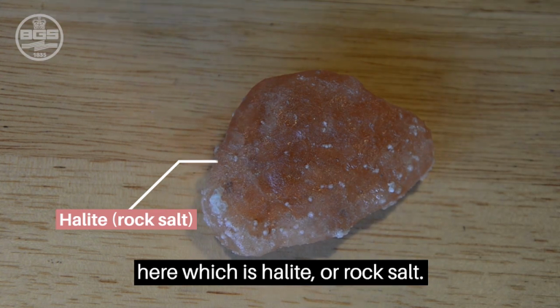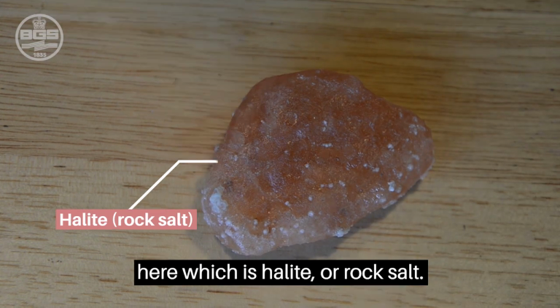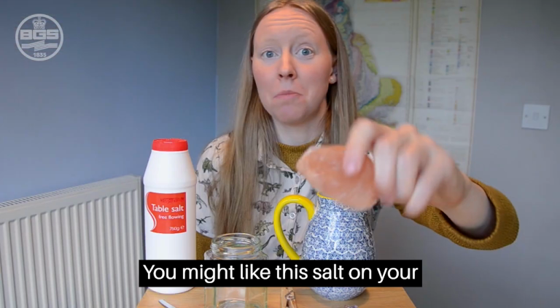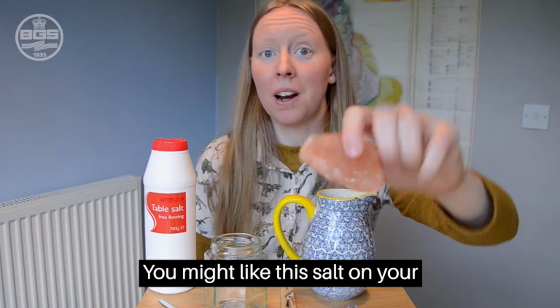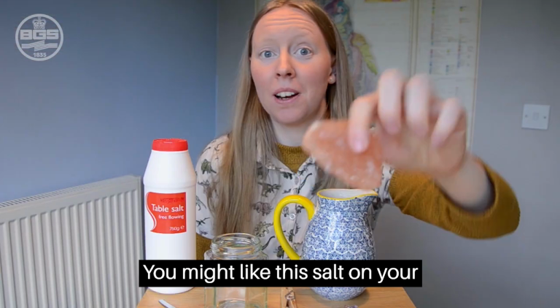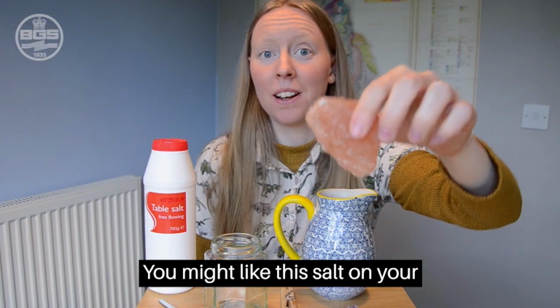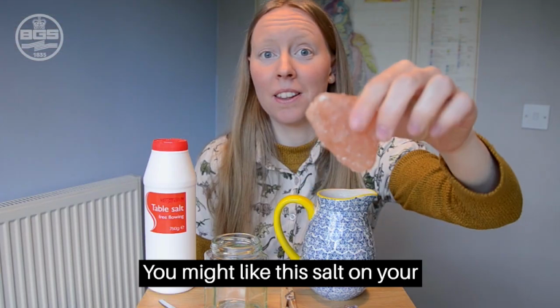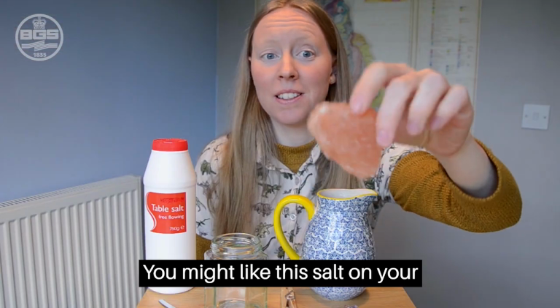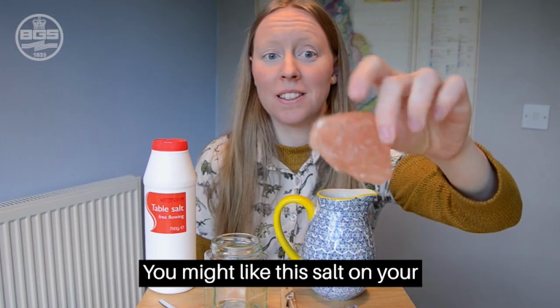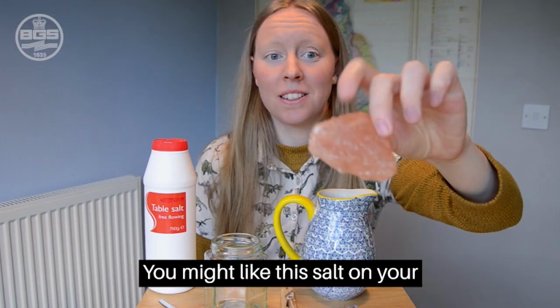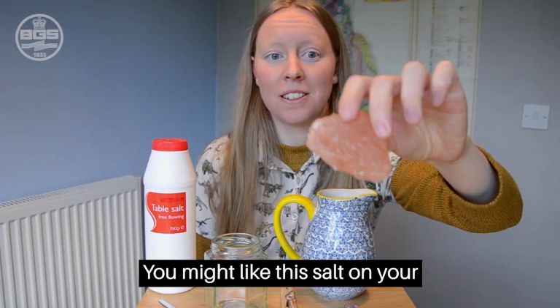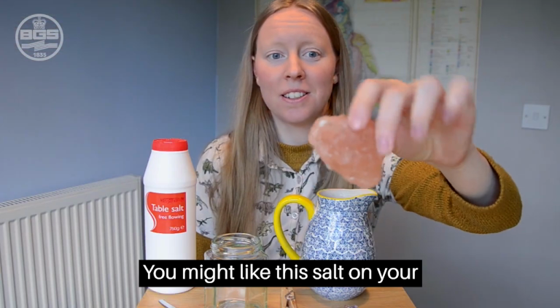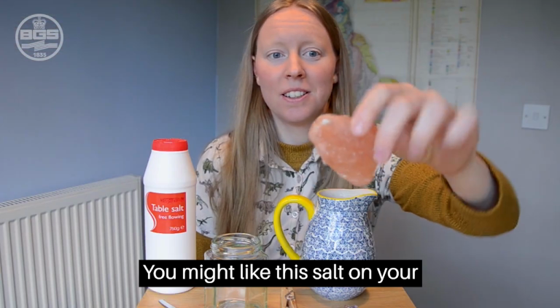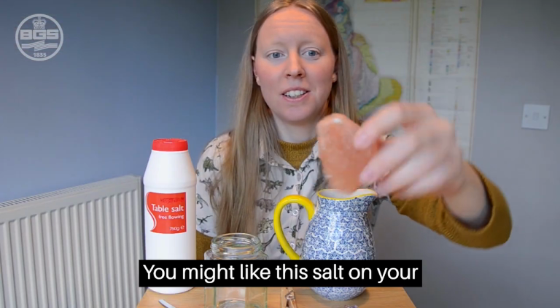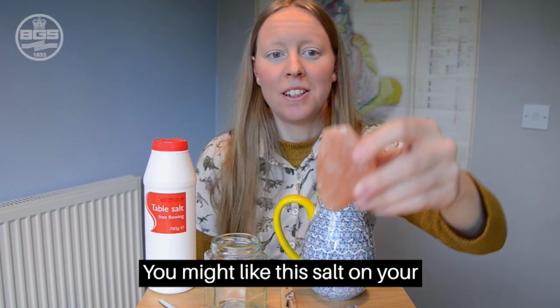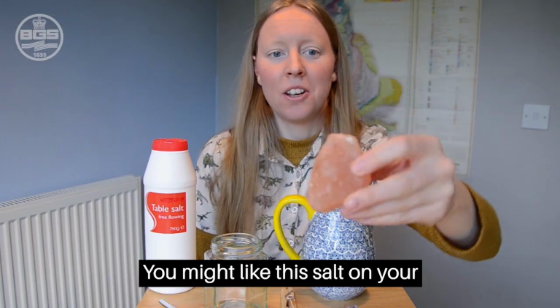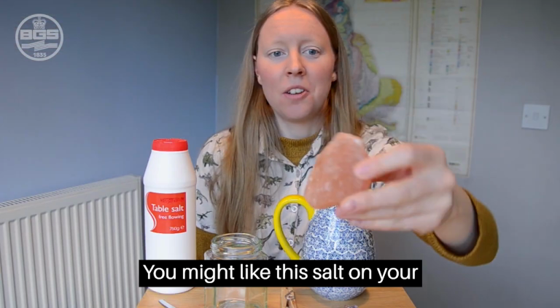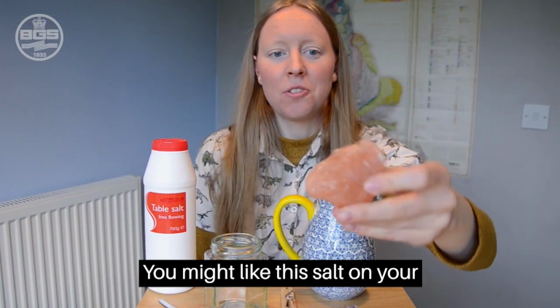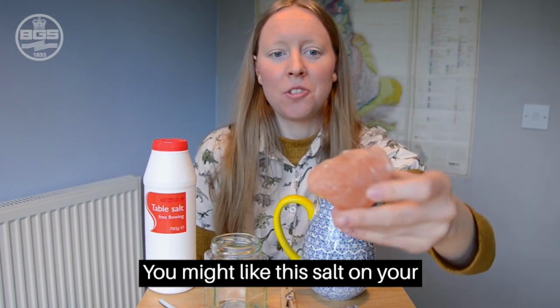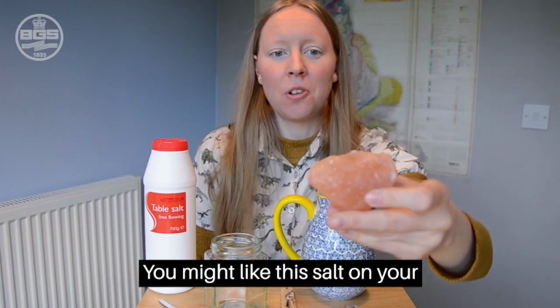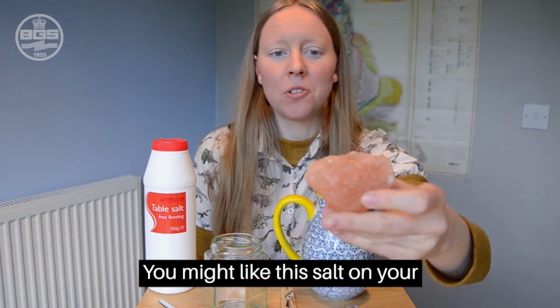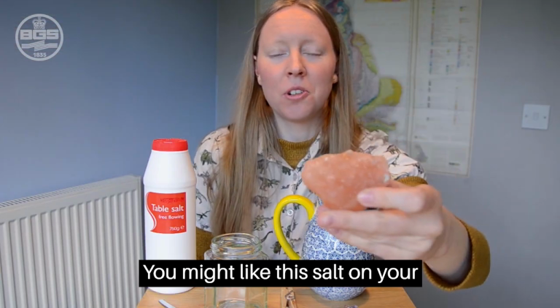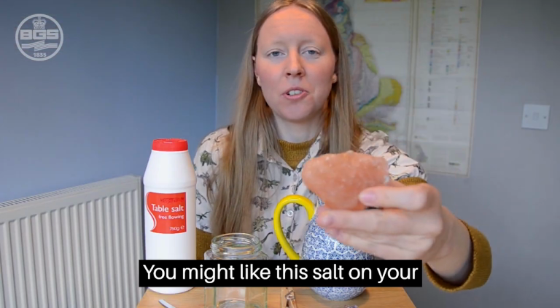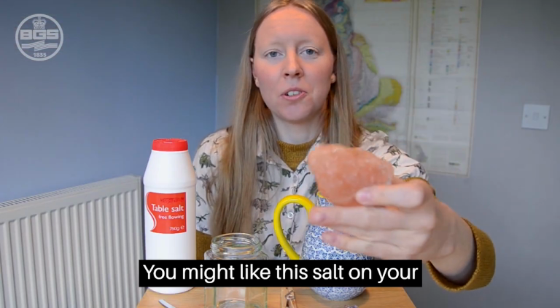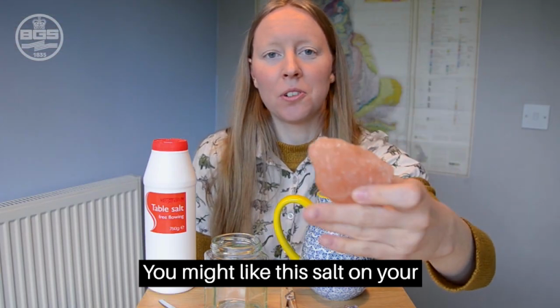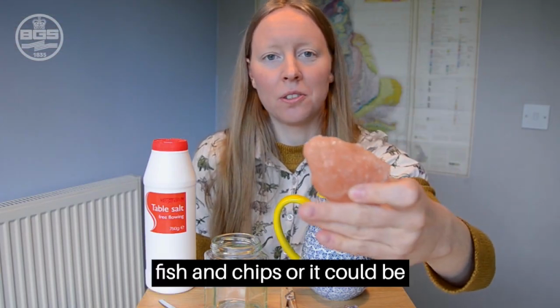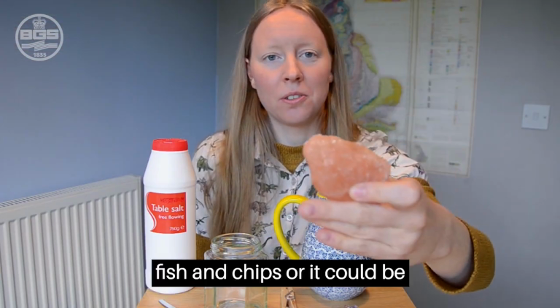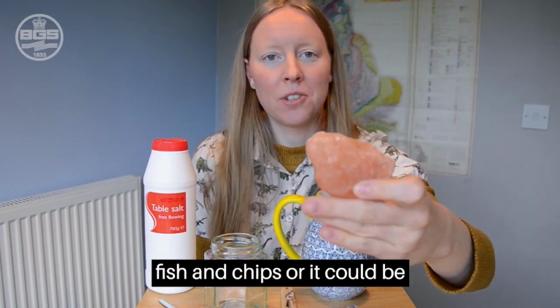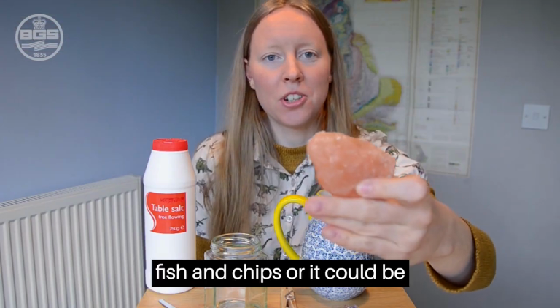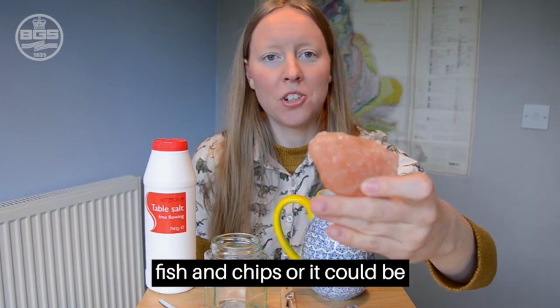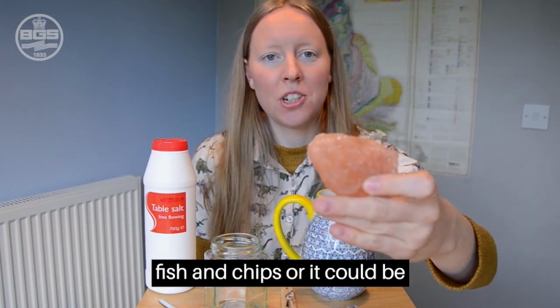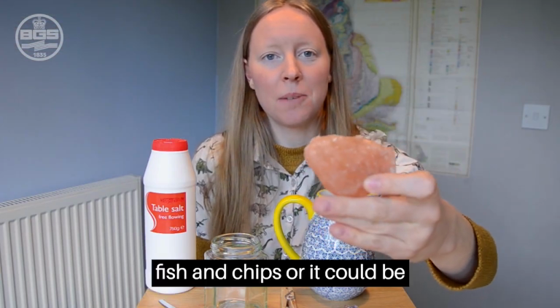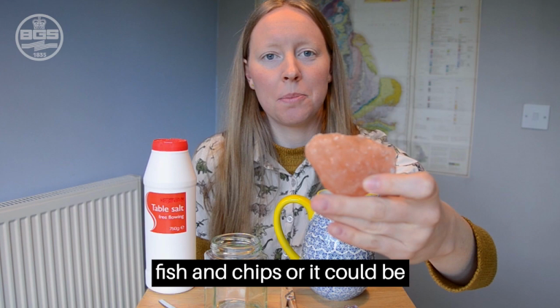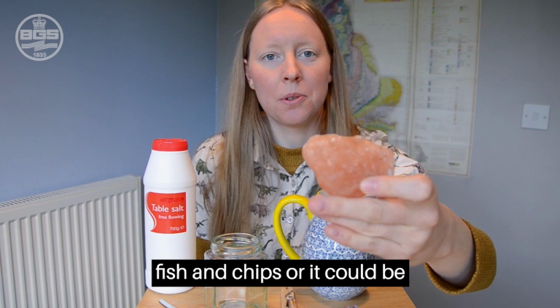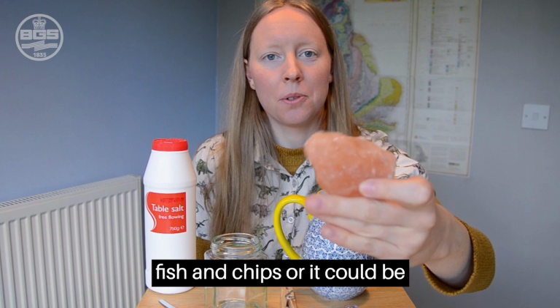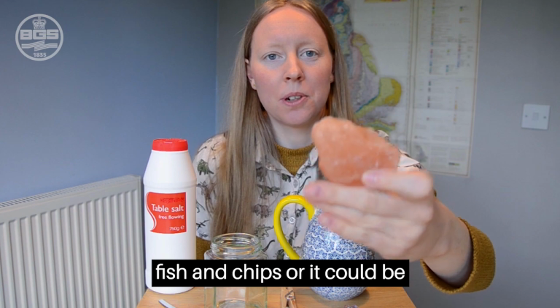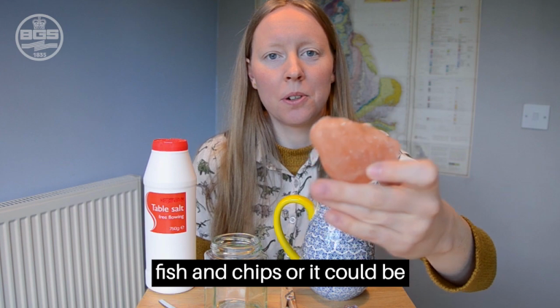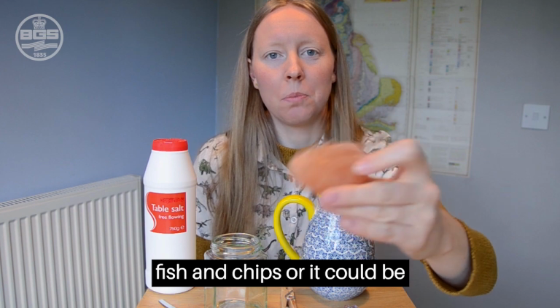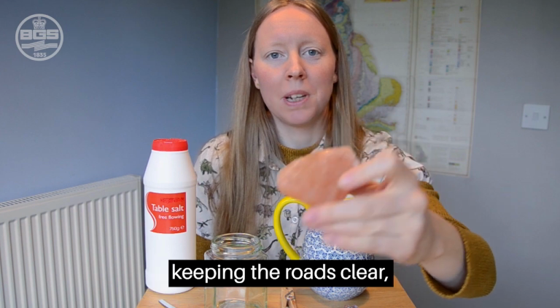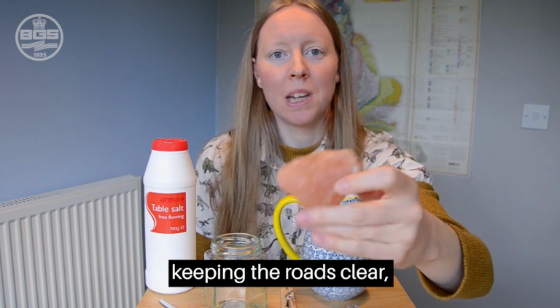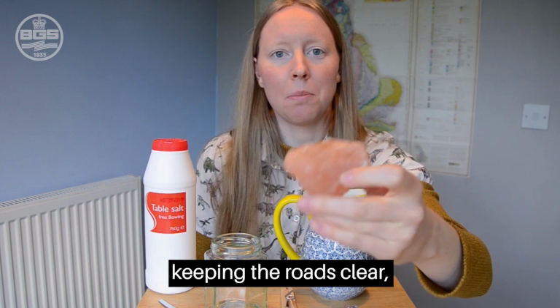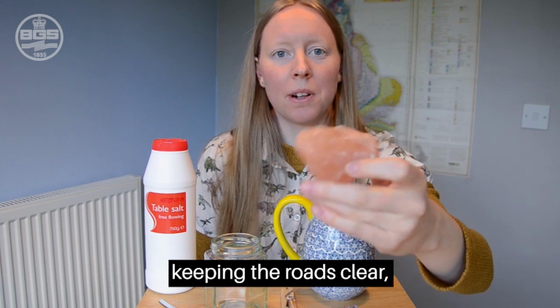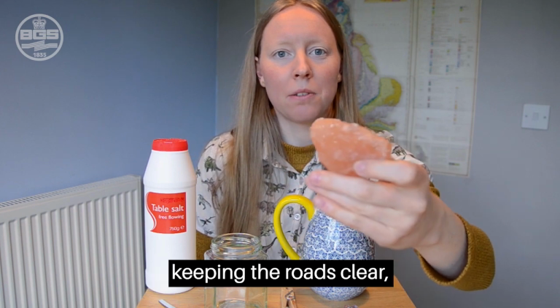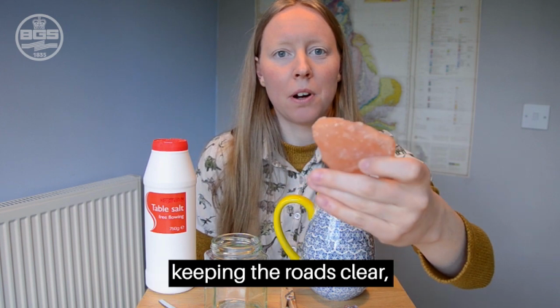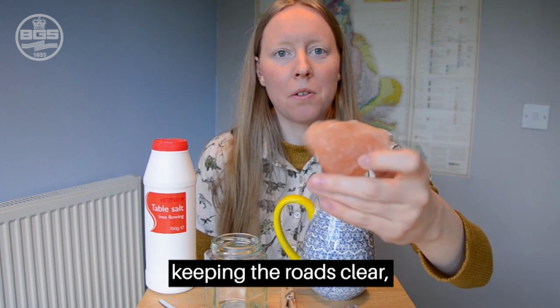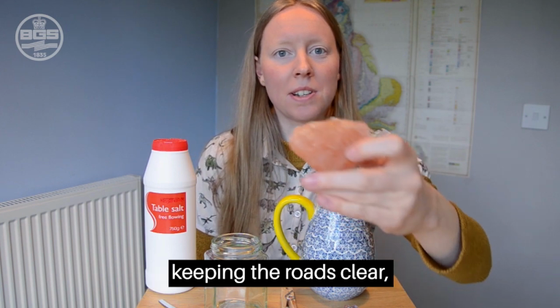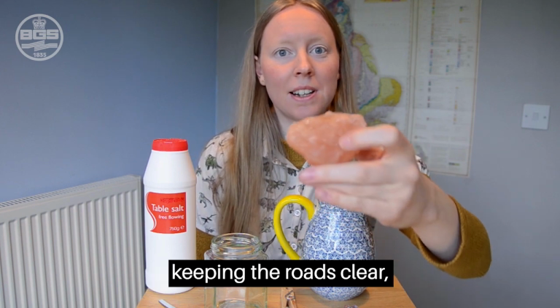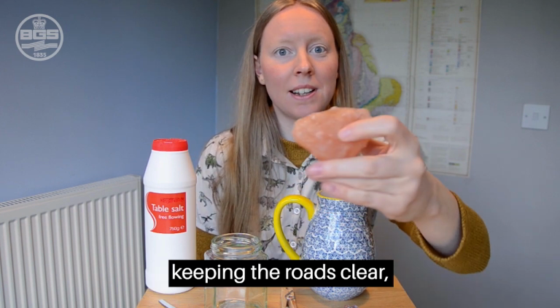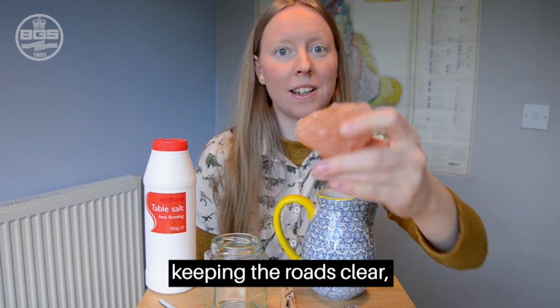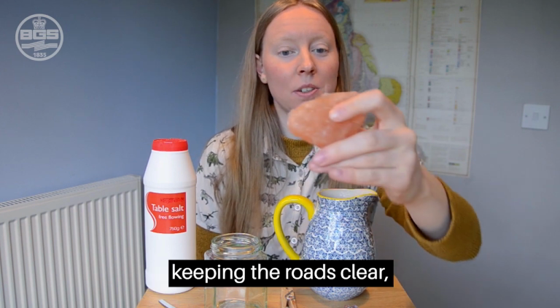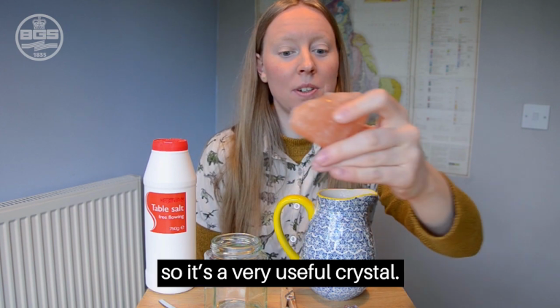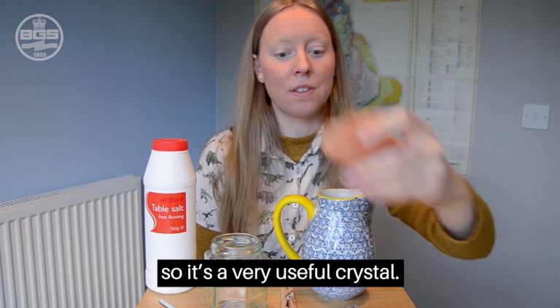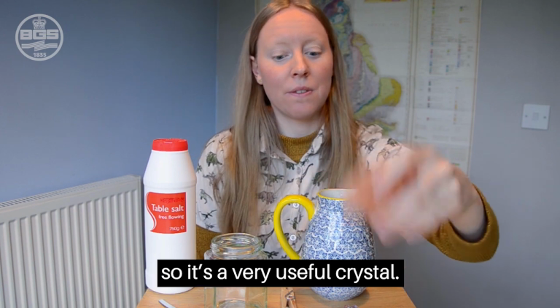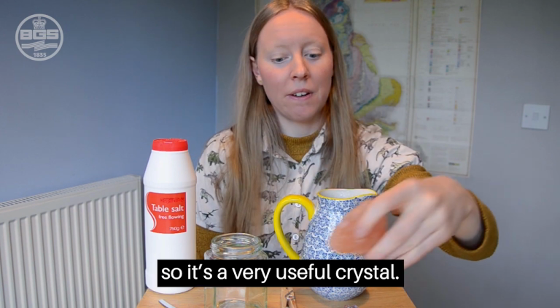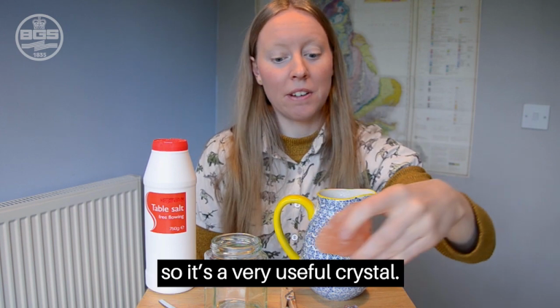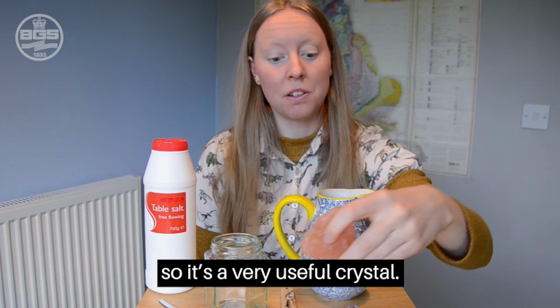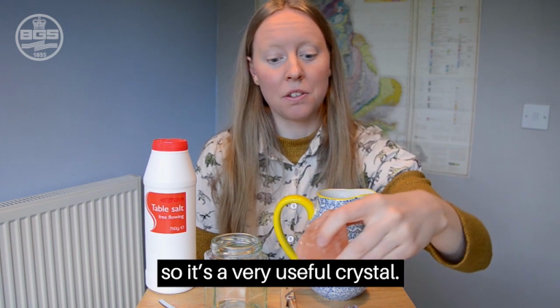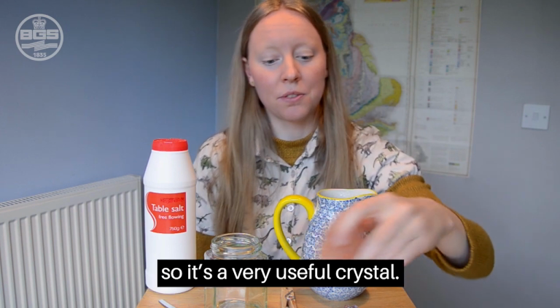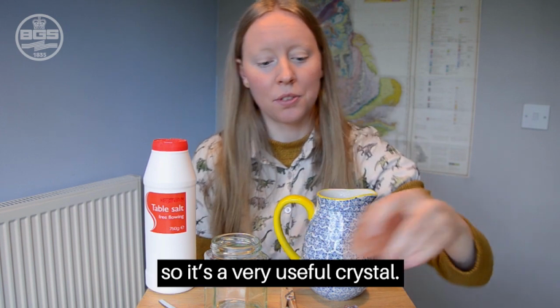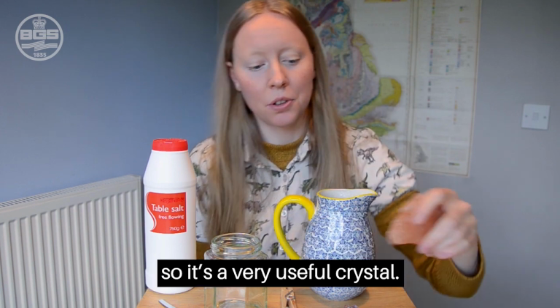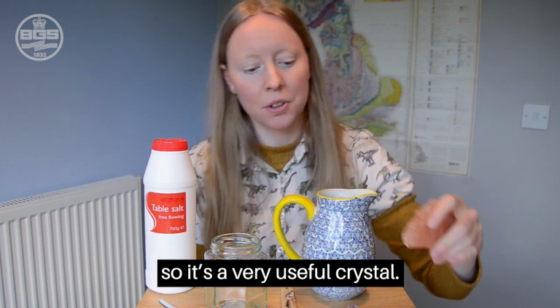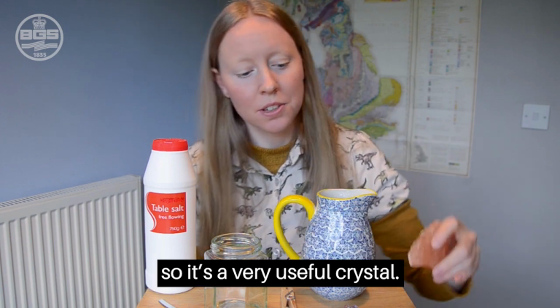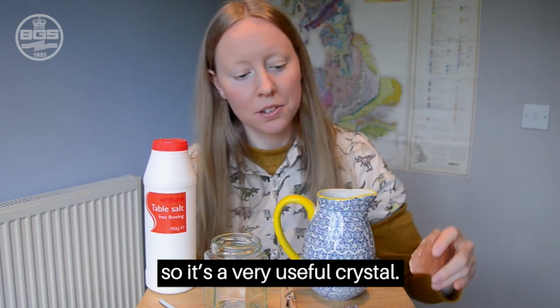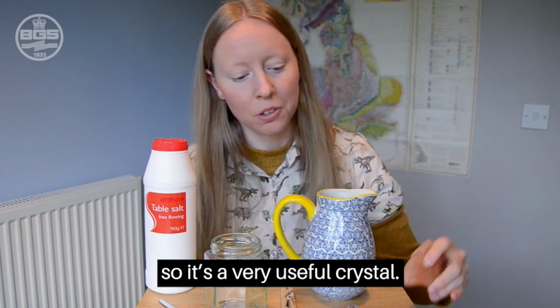You might like this salt on your fish and chips, or it could be keeping the roads clear, so it's a very useful crystal.